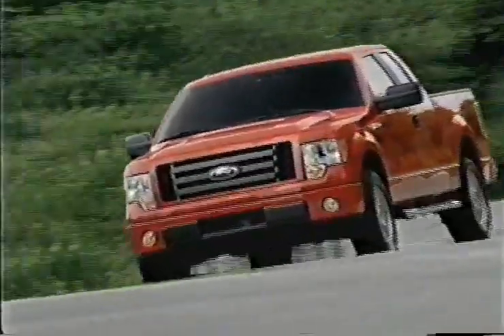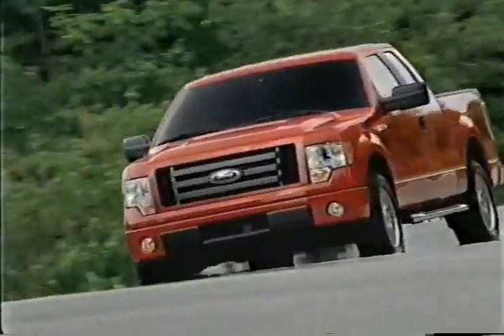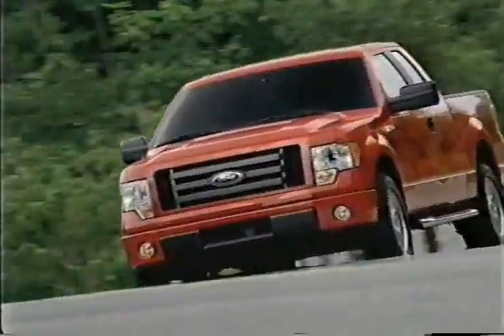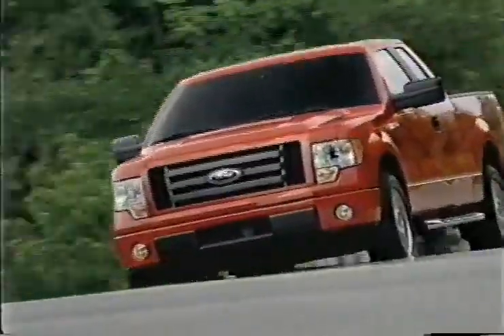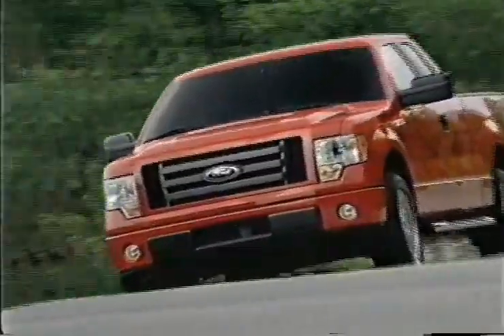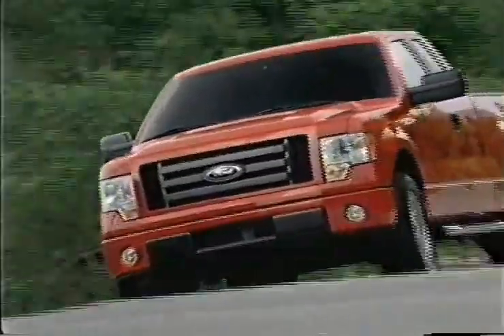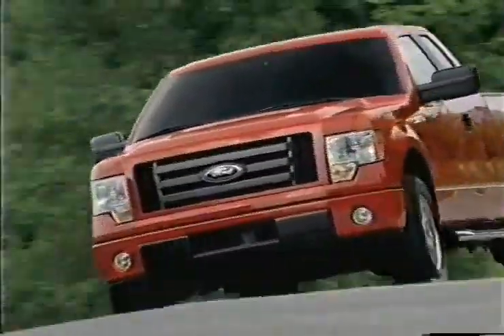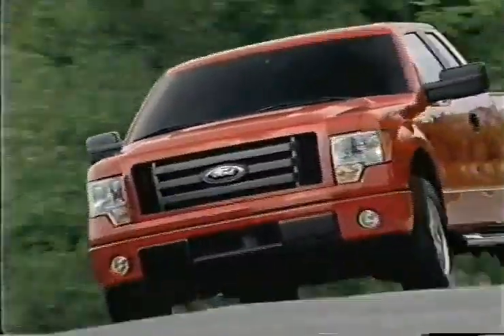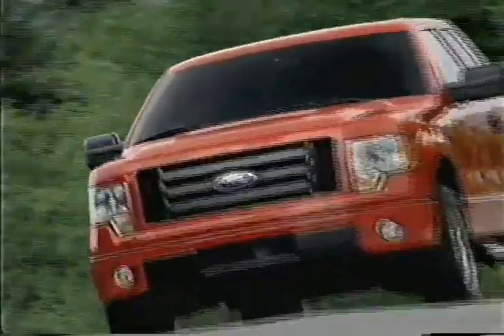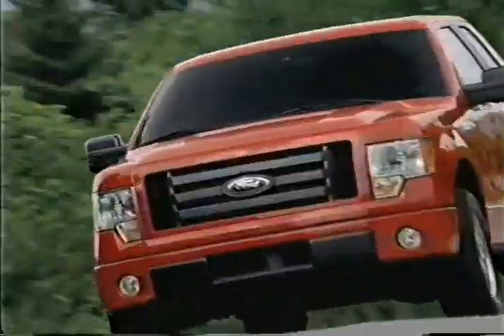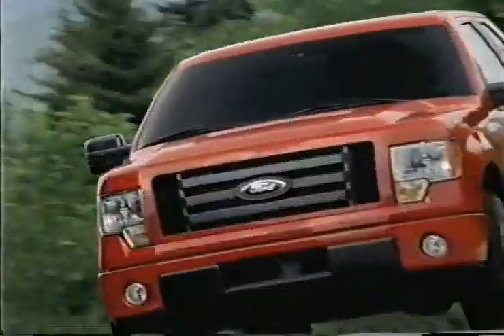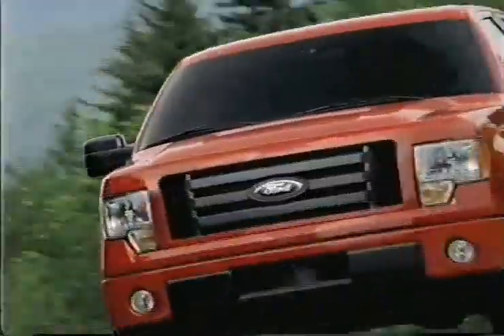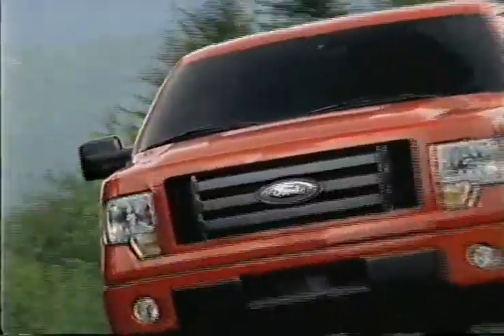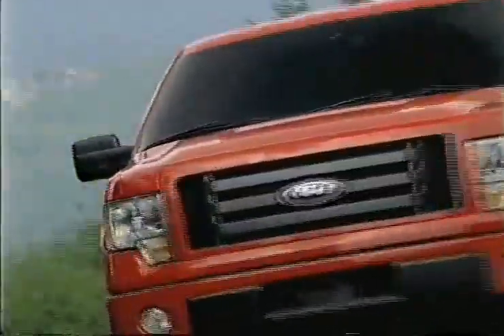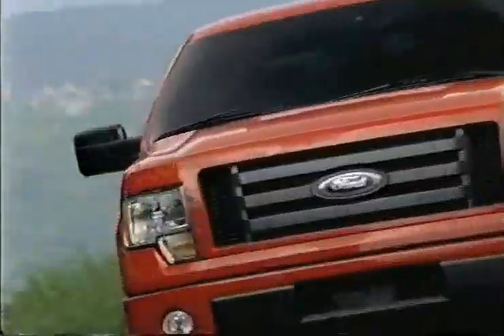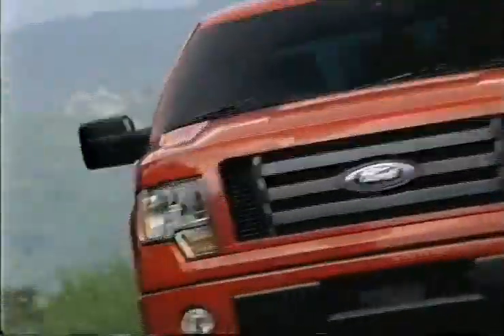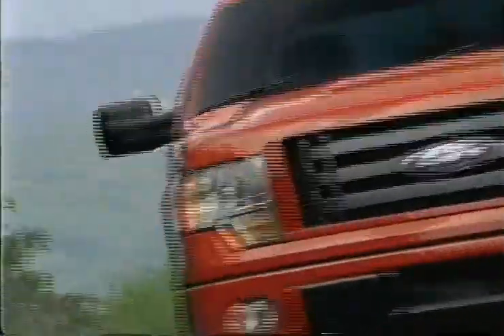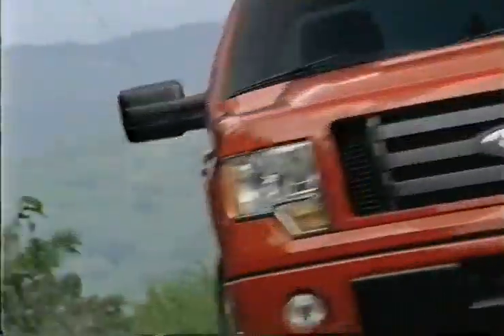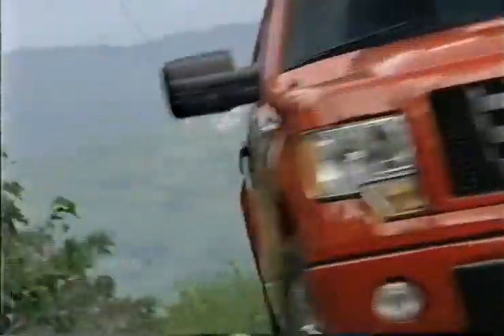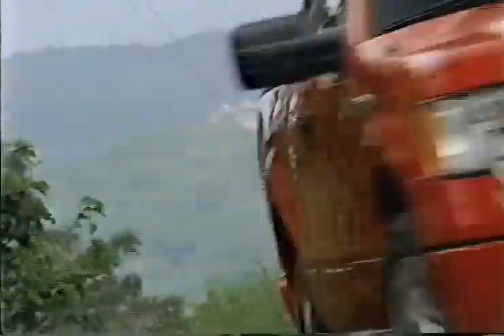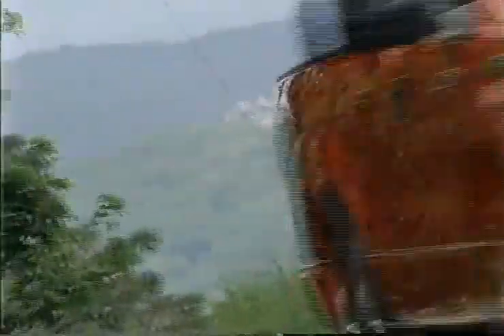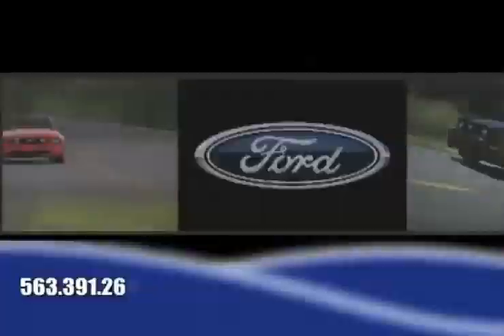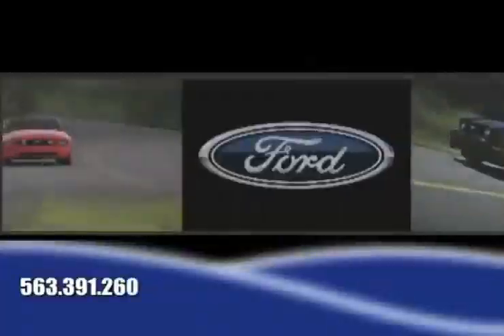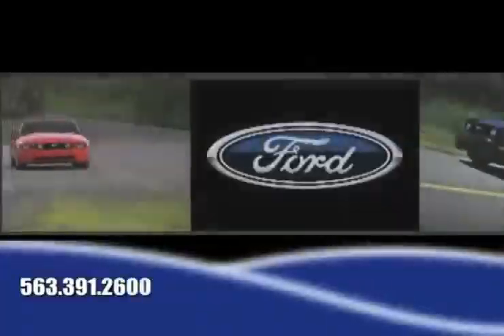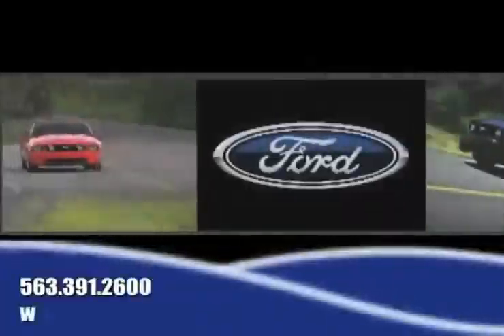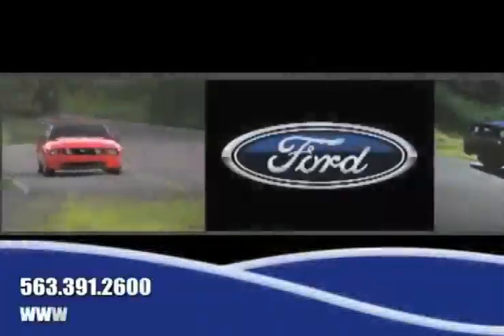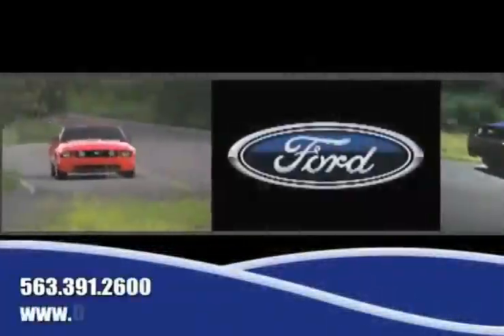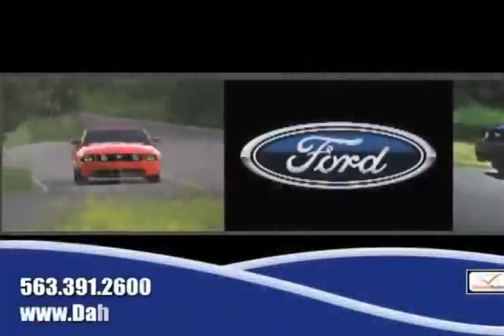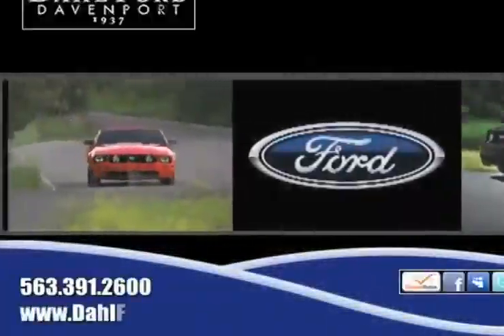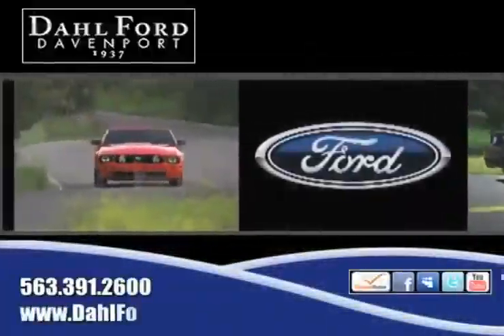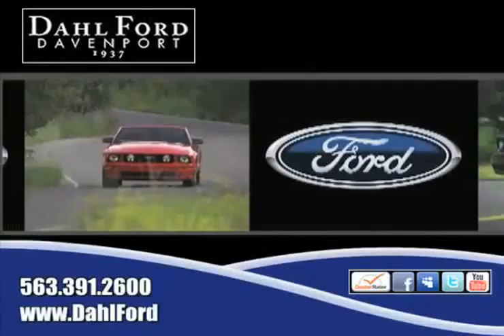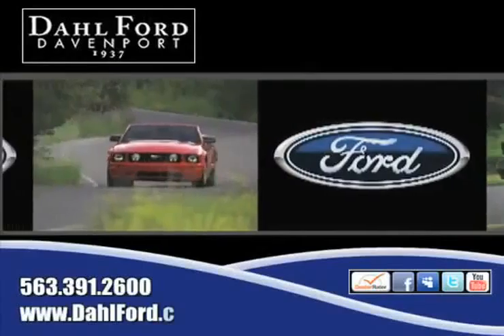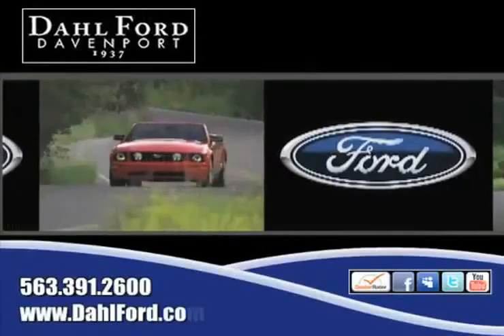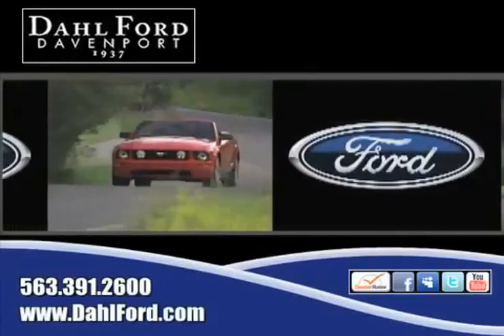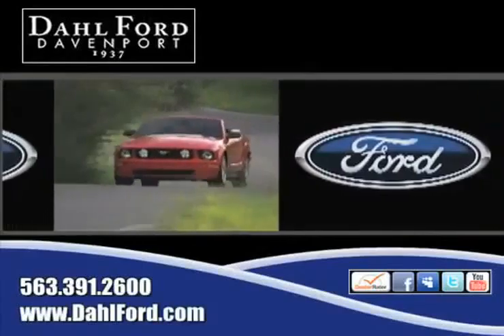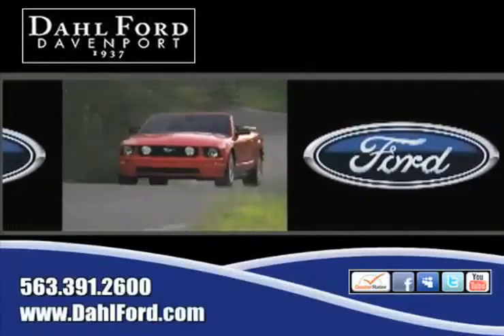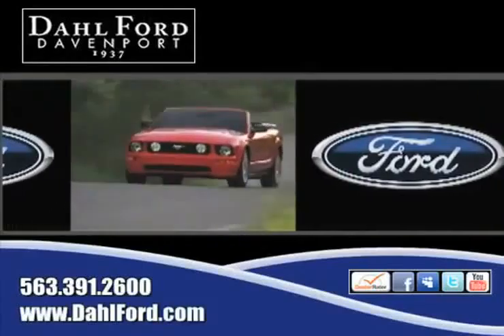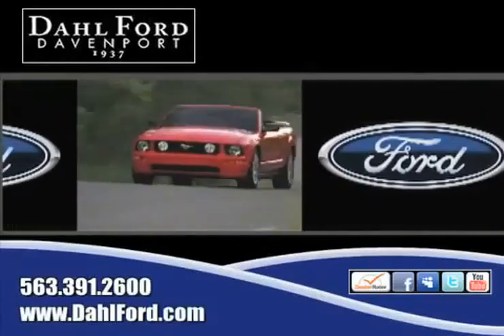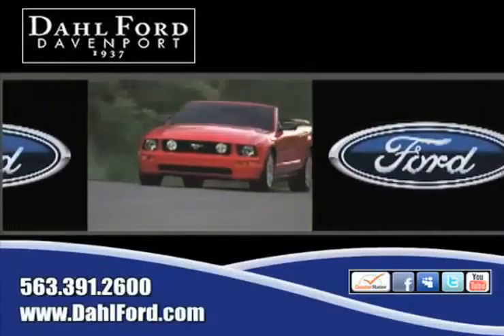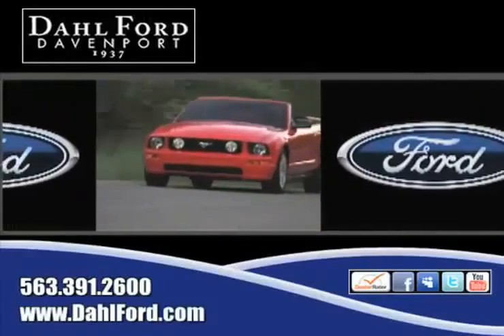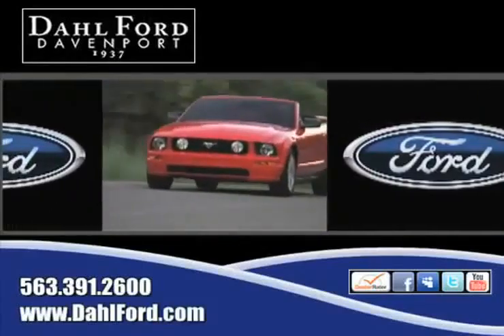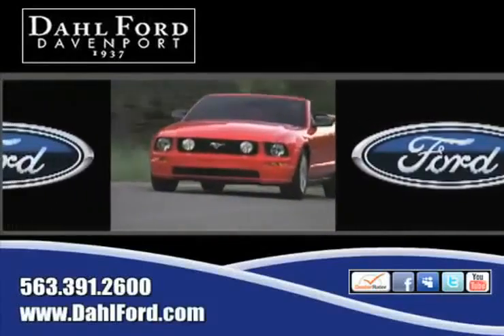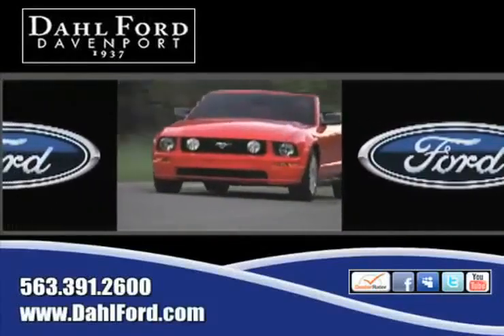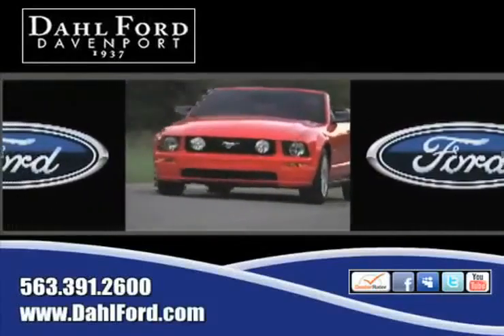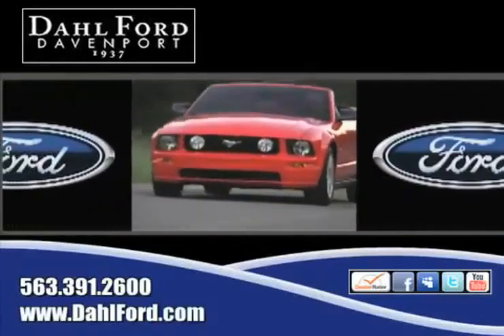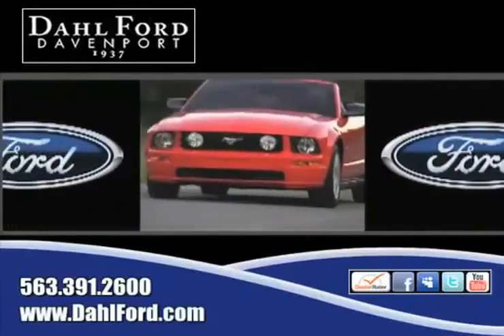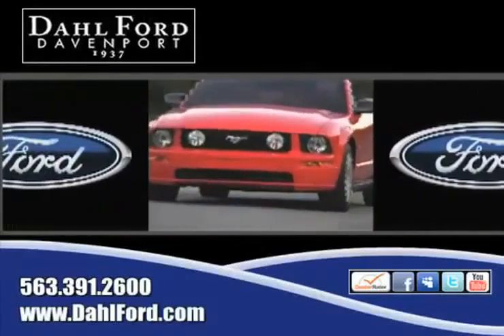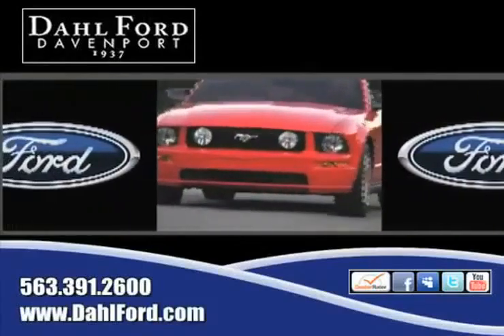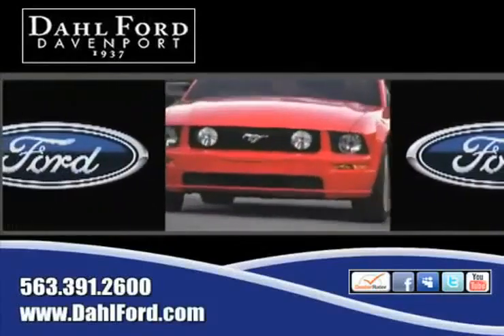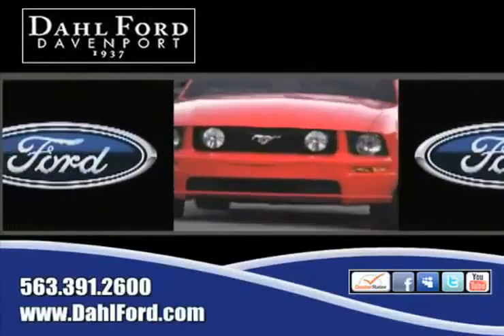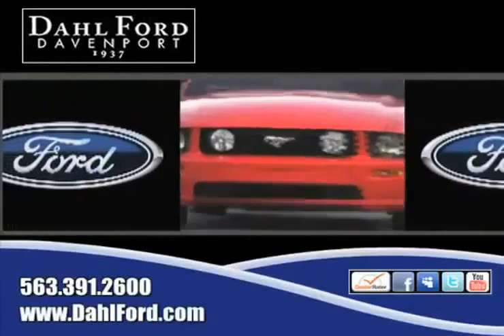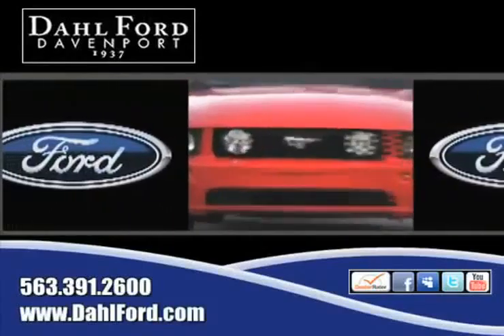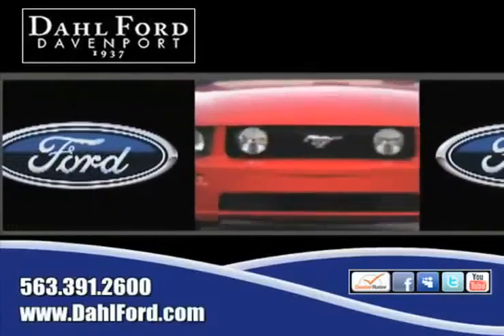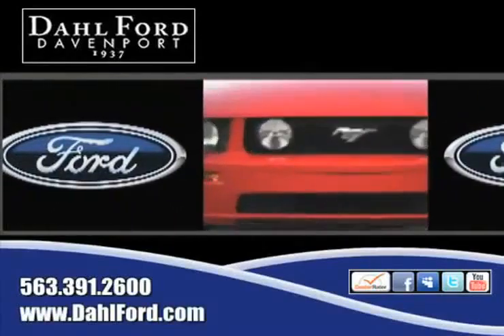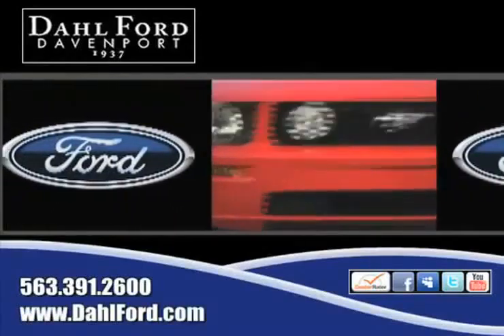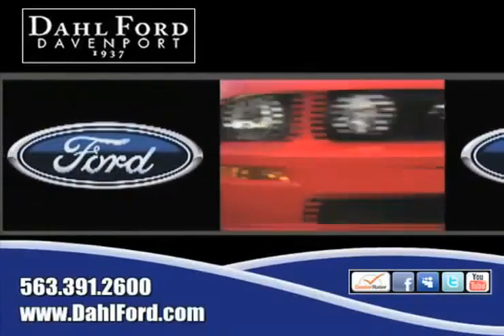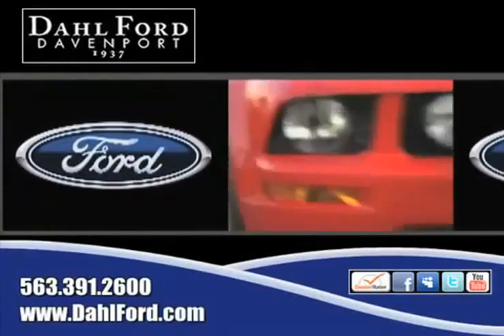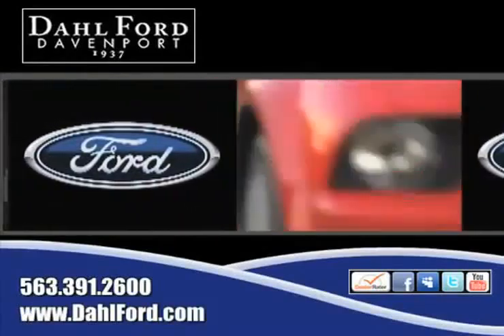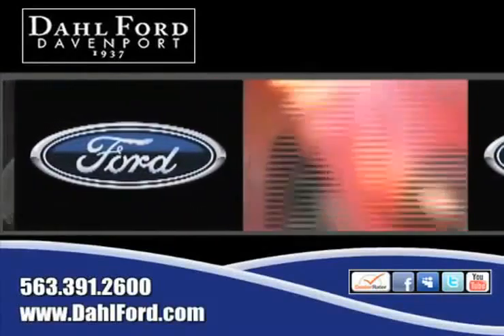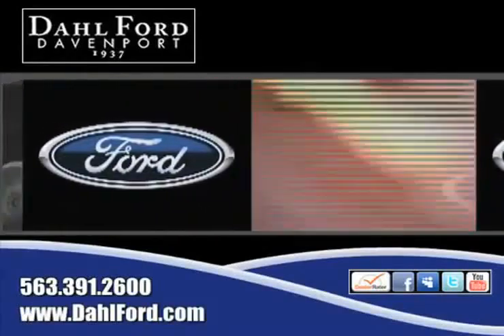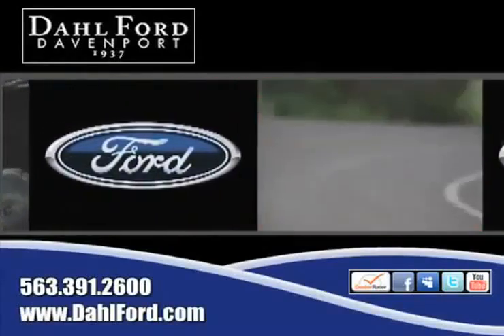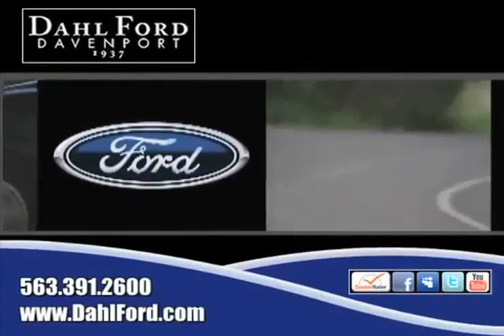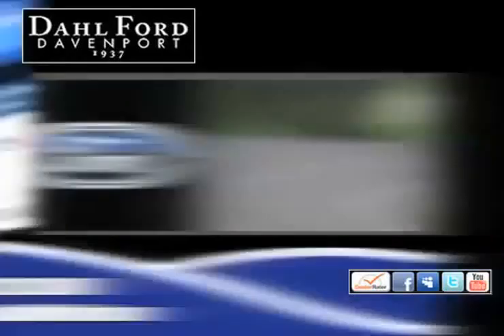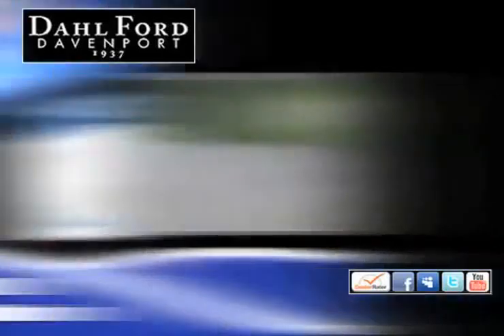For the truck tough enough for anyone, there's no better place to buy your next Ford vehicle than at Dahl Ford in Davenport, Iowa.